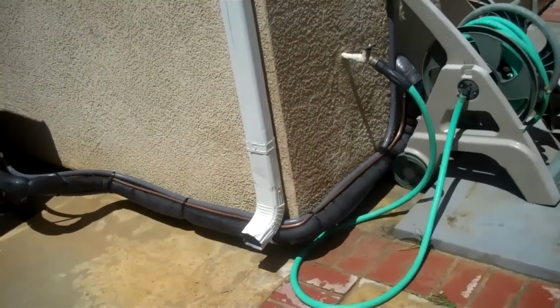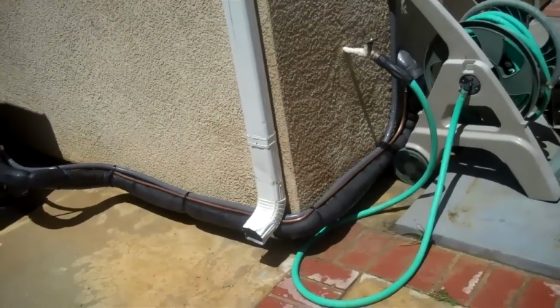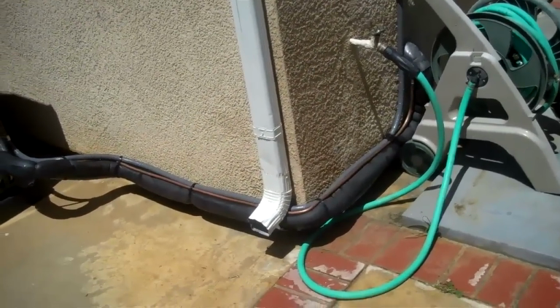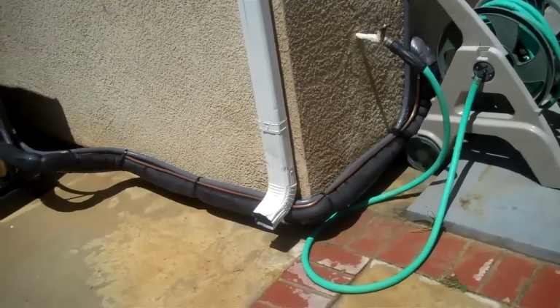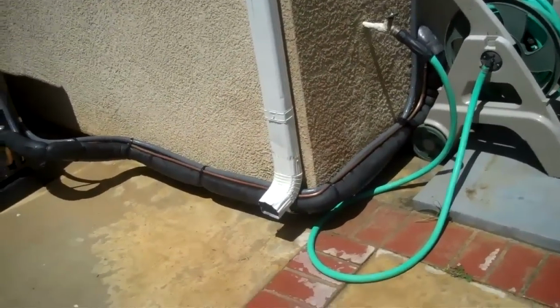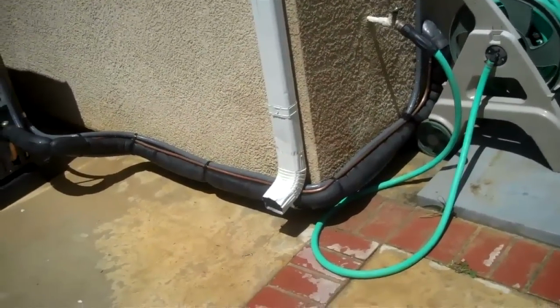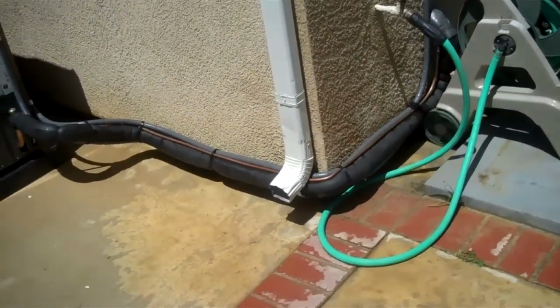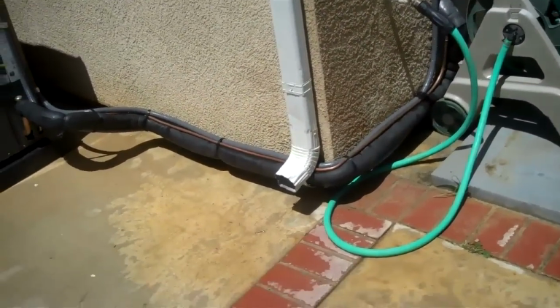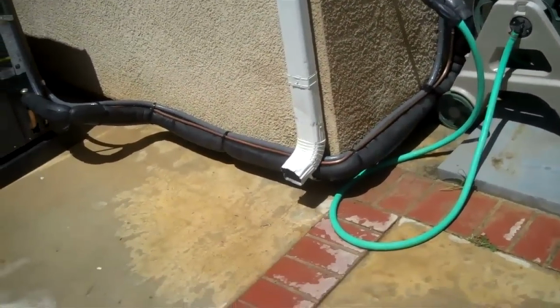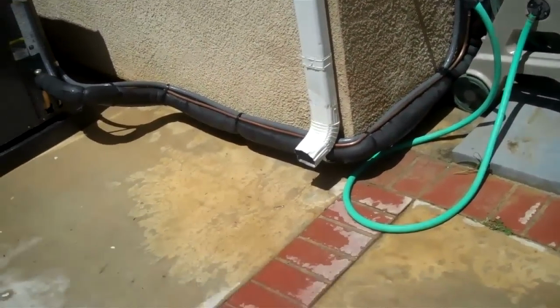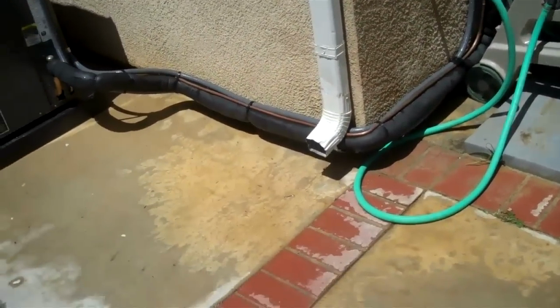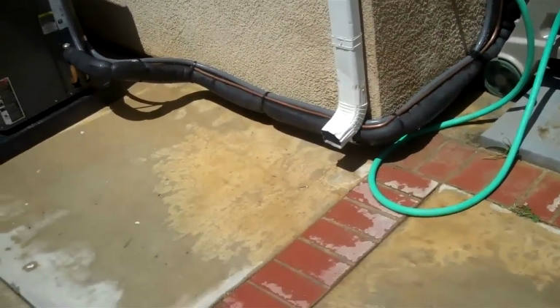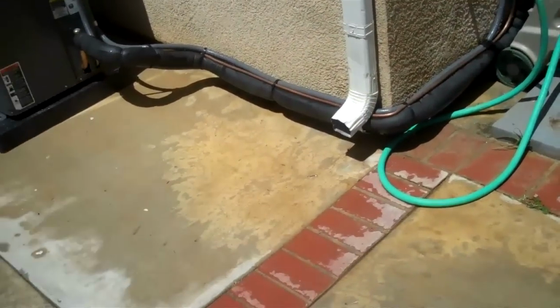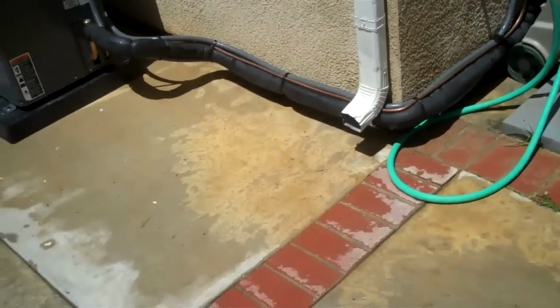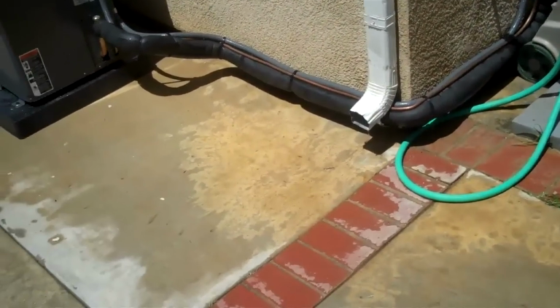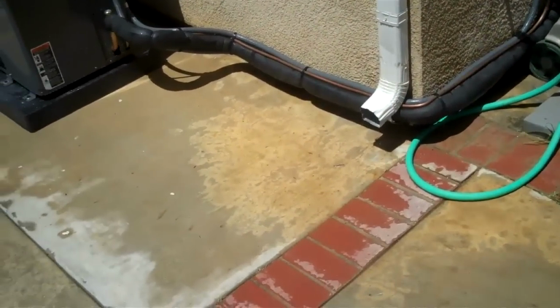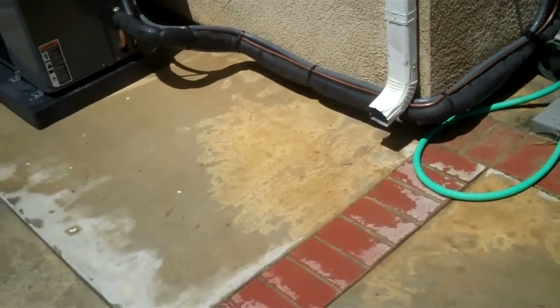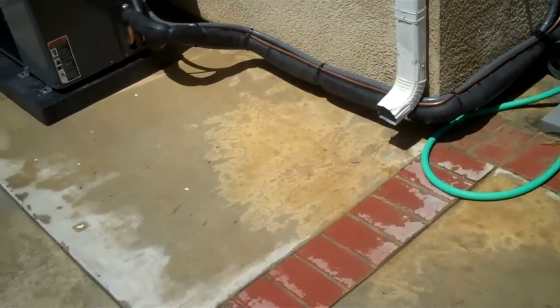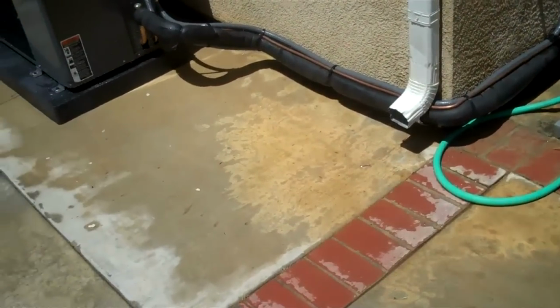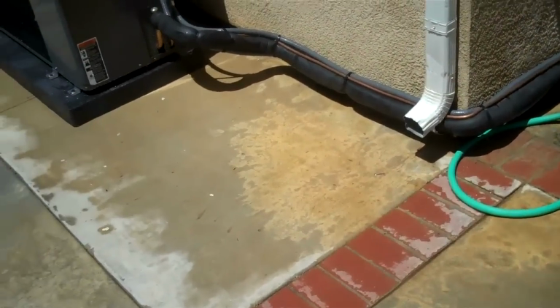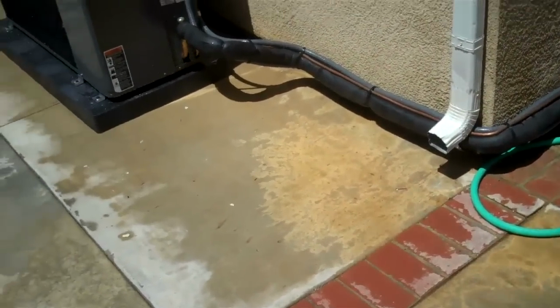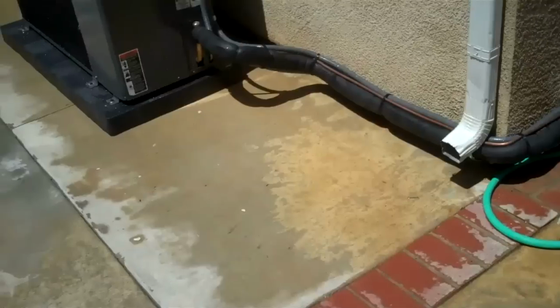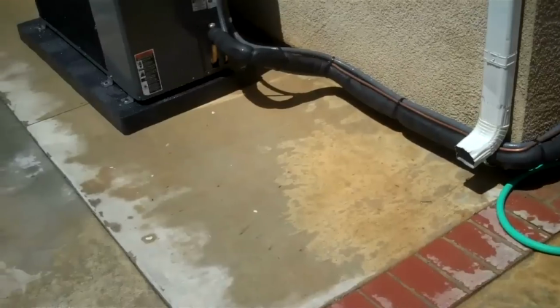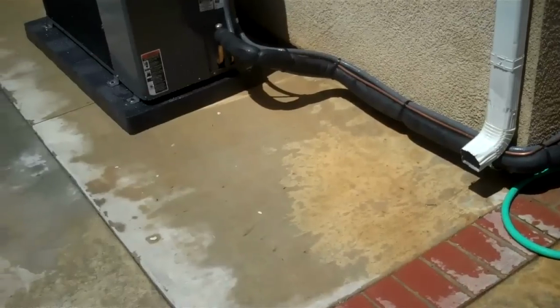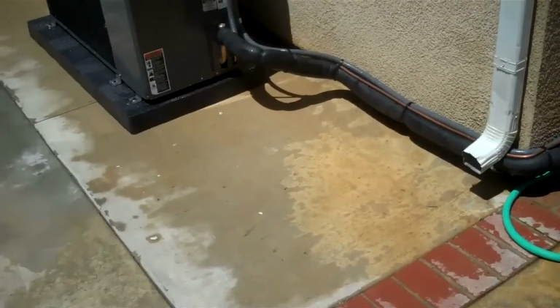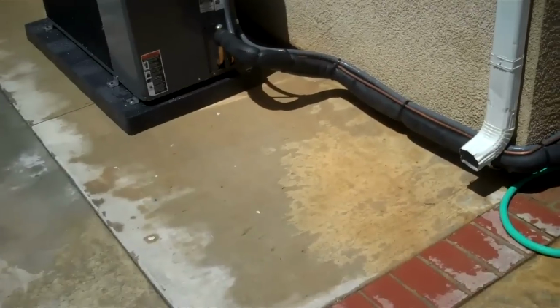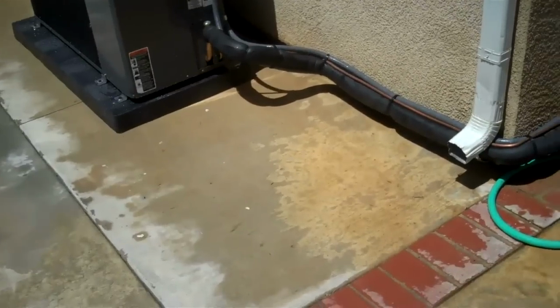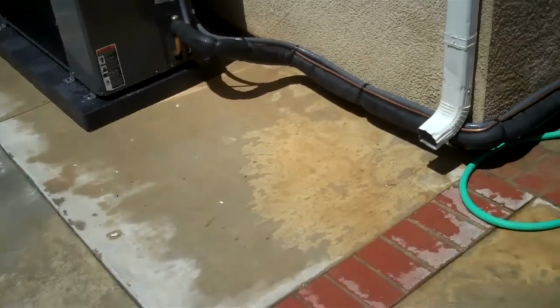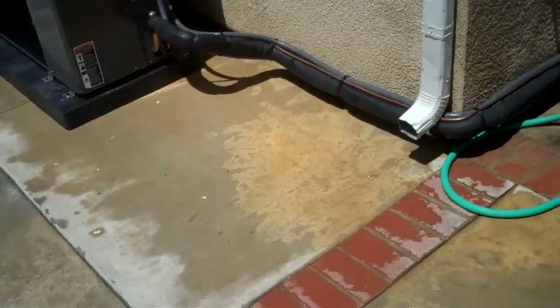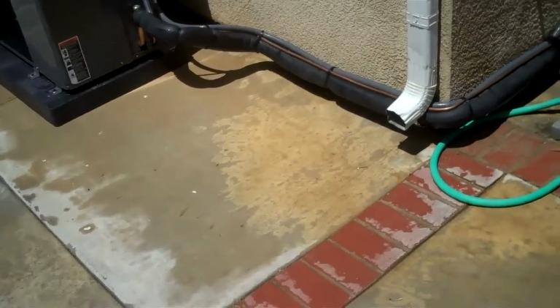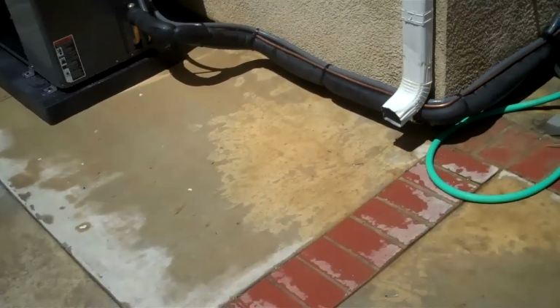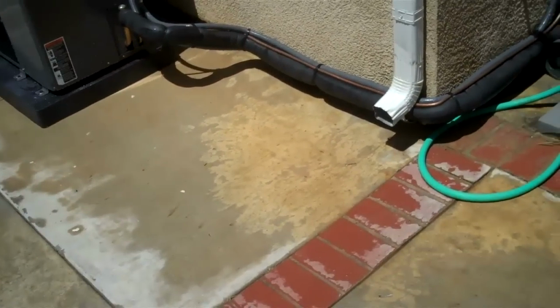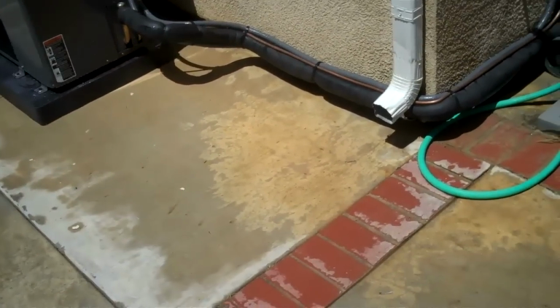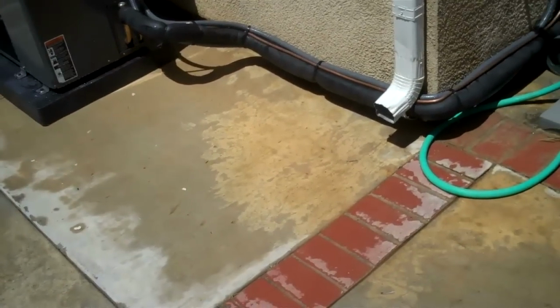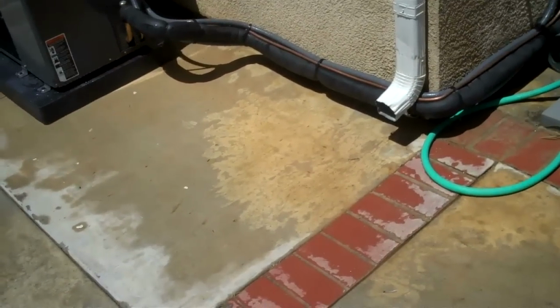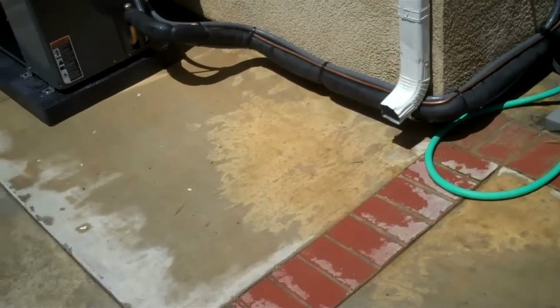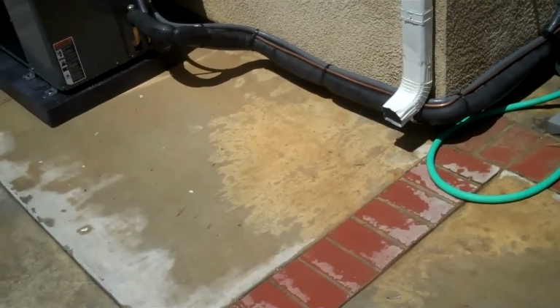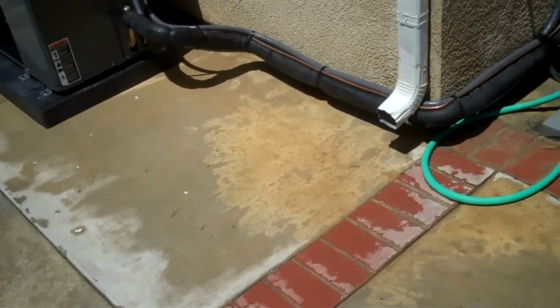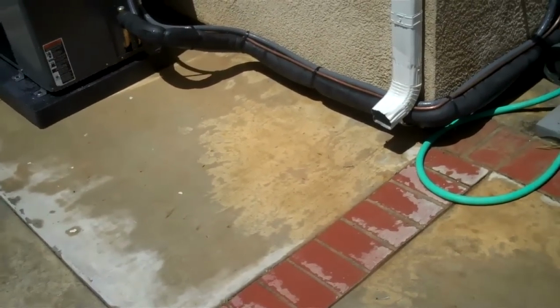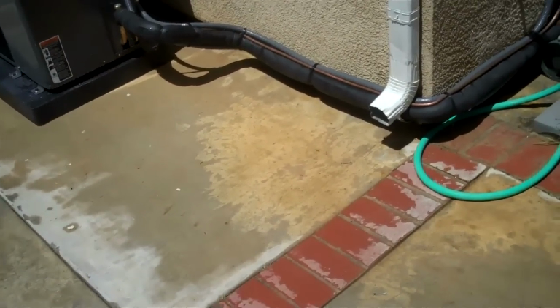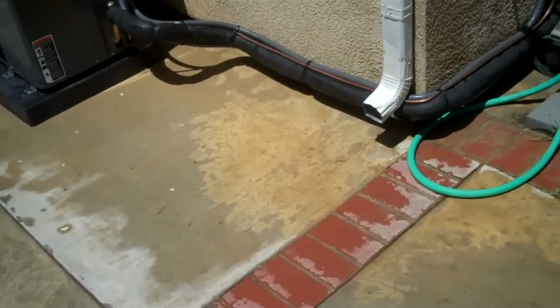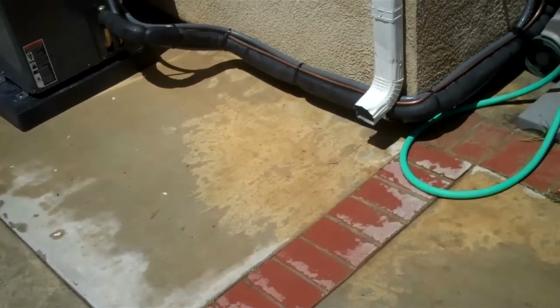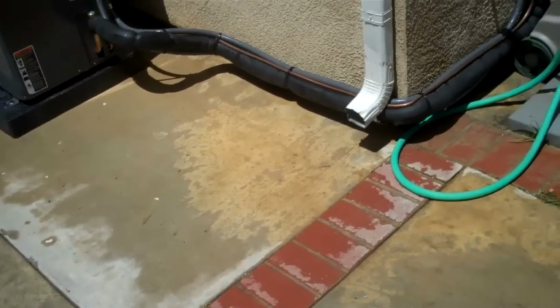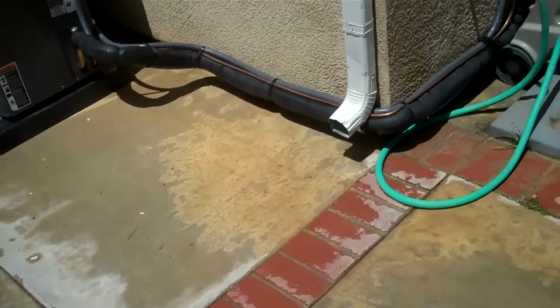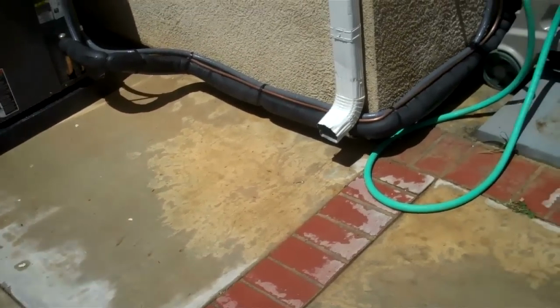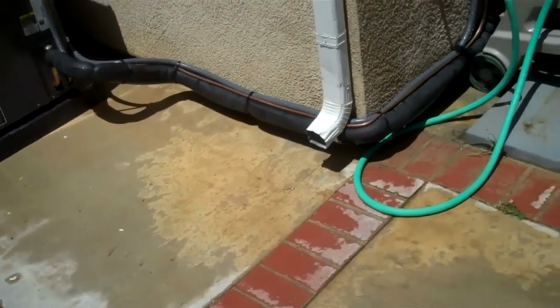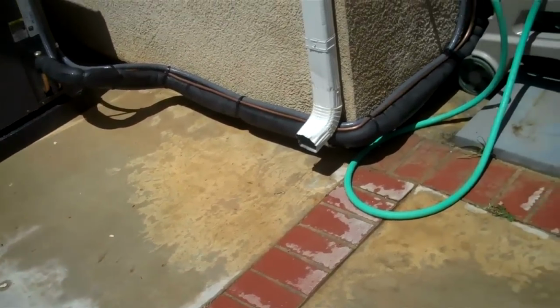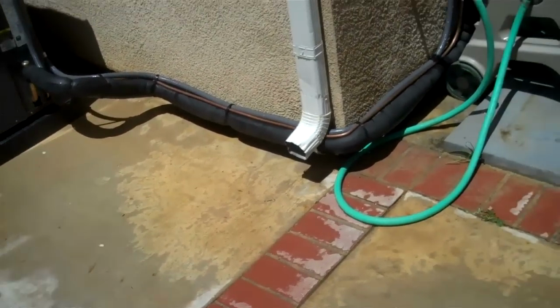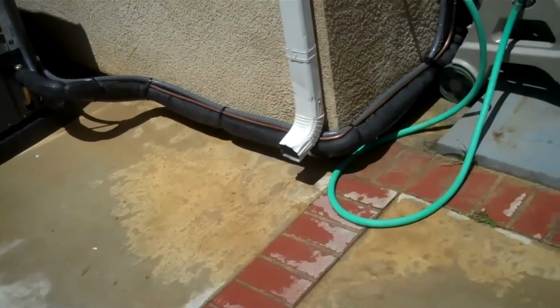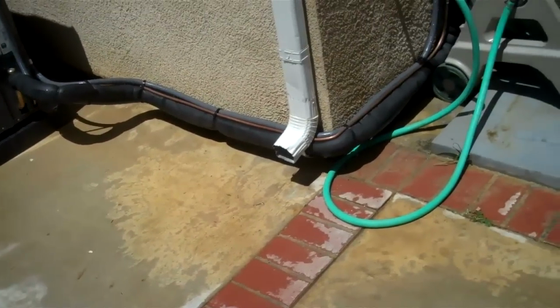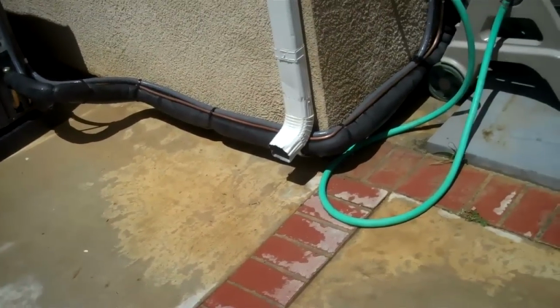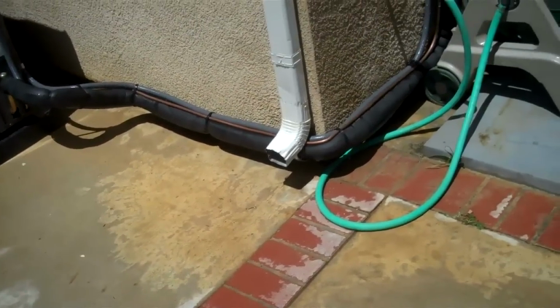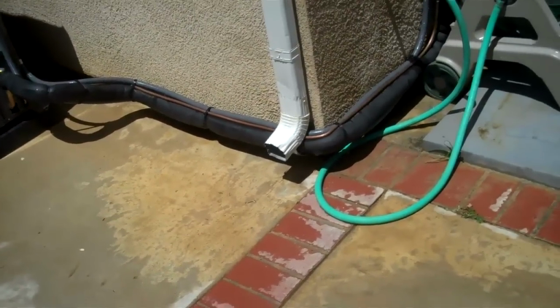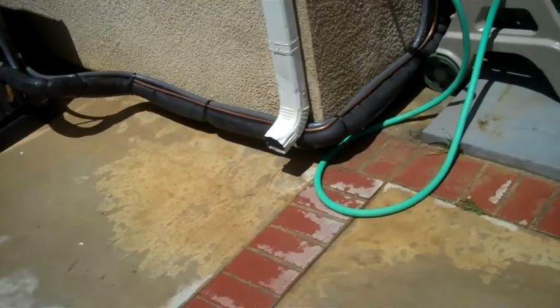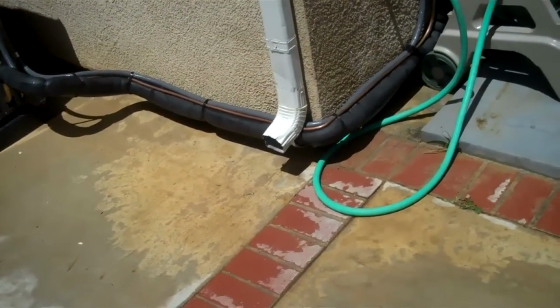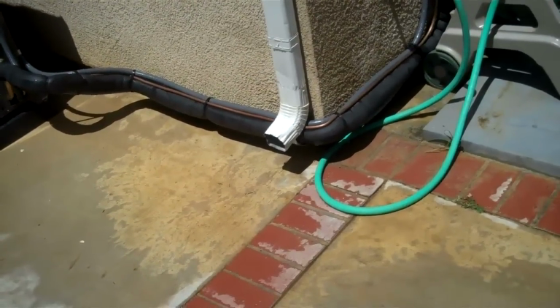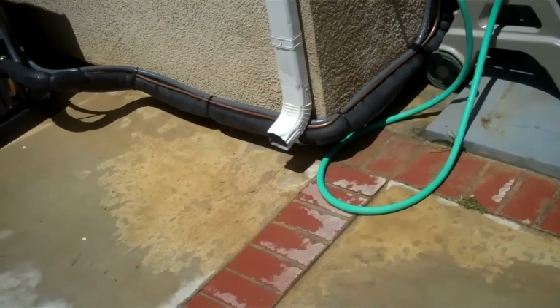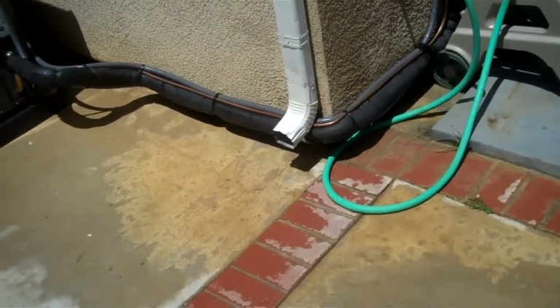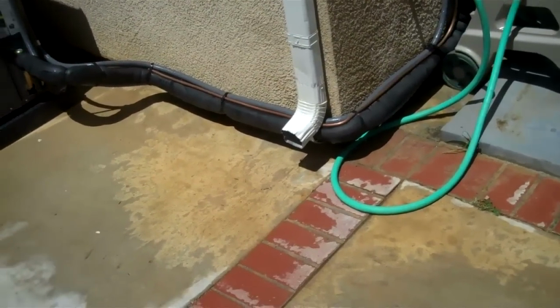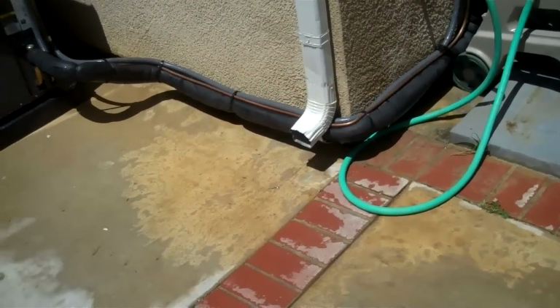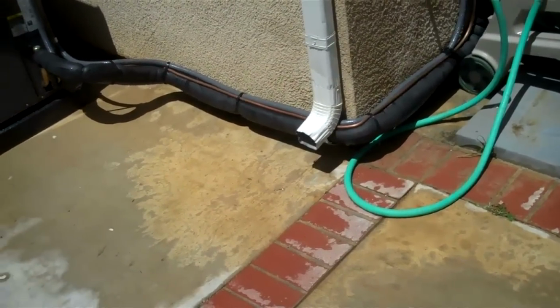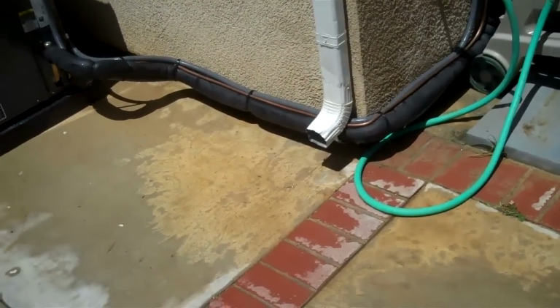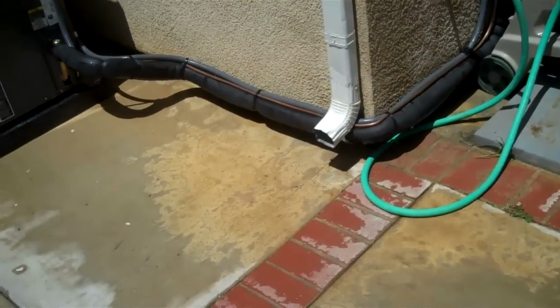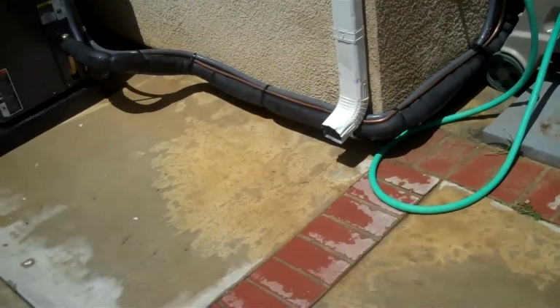I also changed the line set. Talked to the customer — we cut the rain gutter and brought her up. So it looks different.